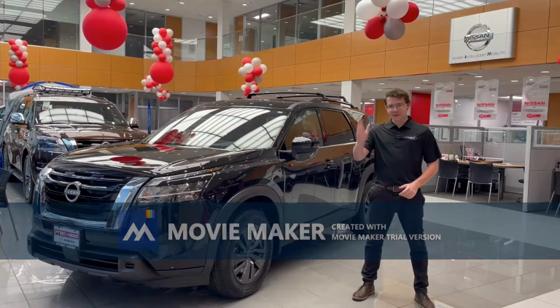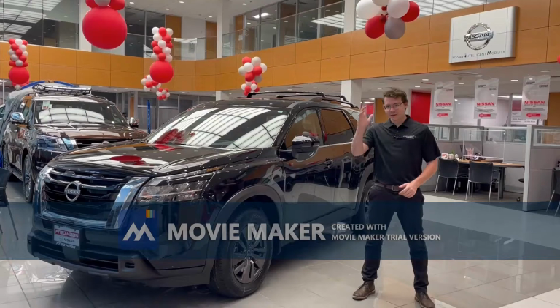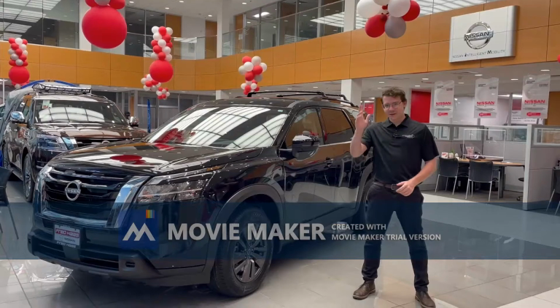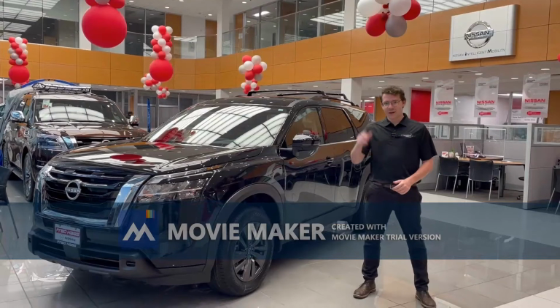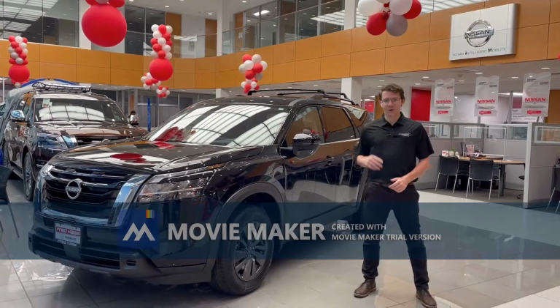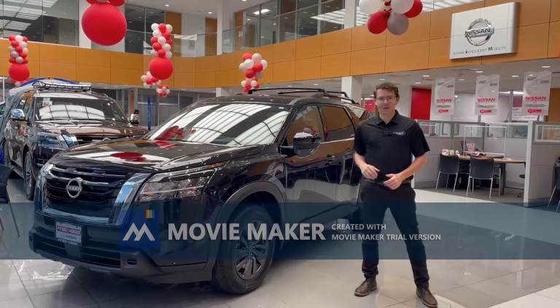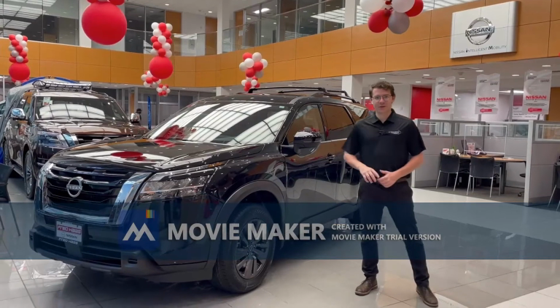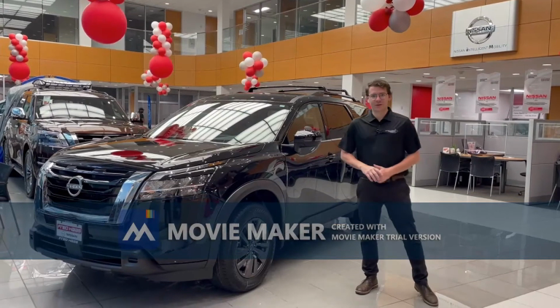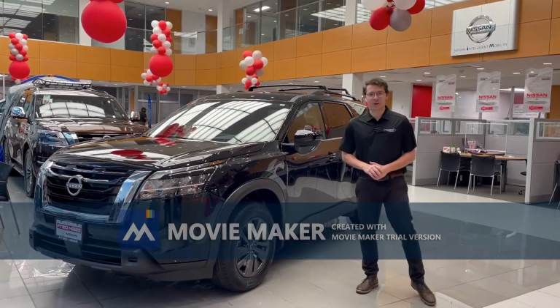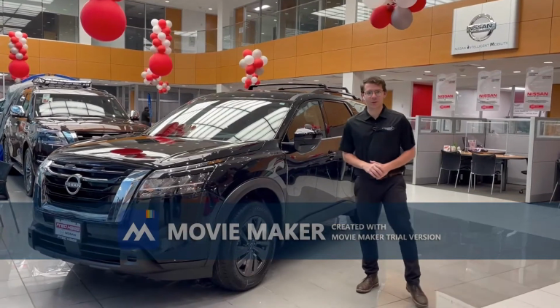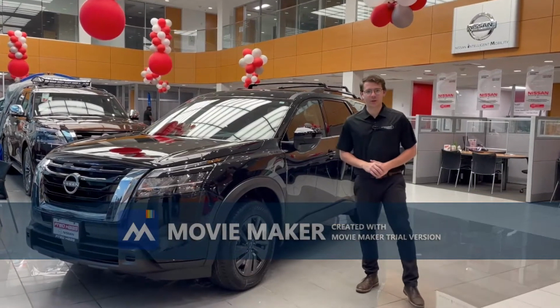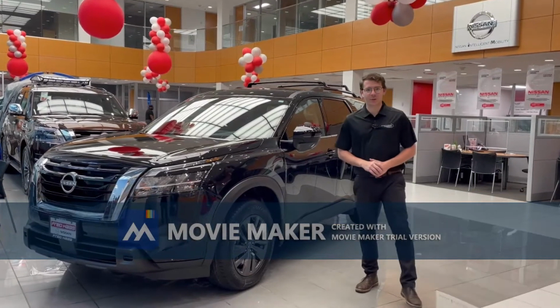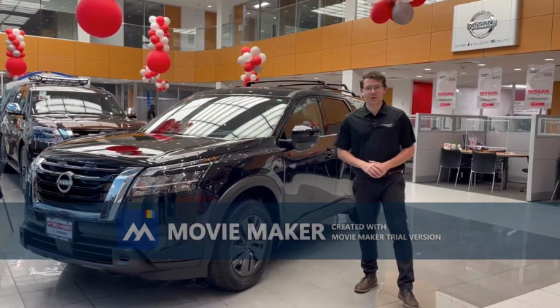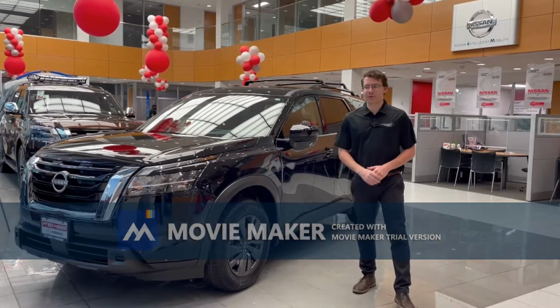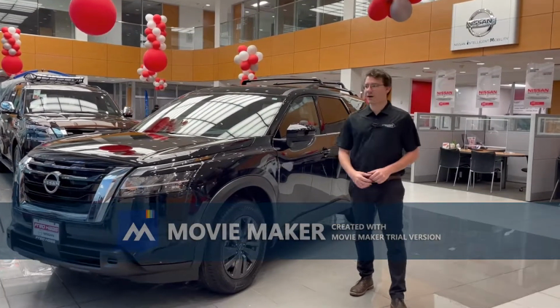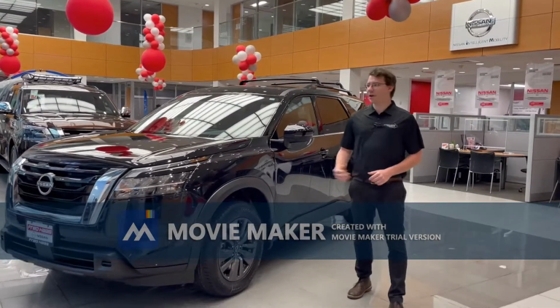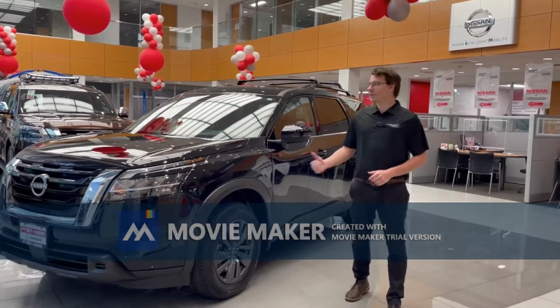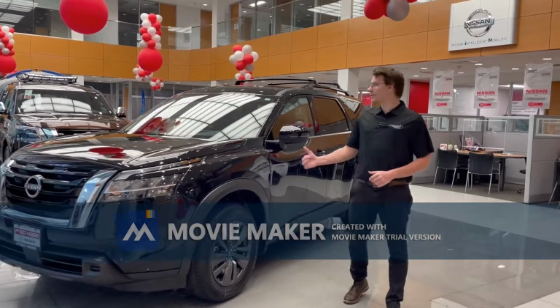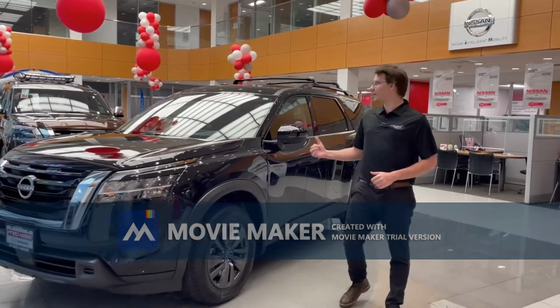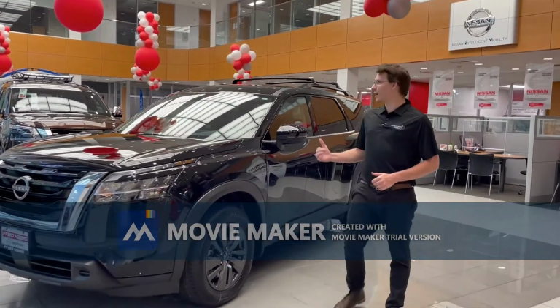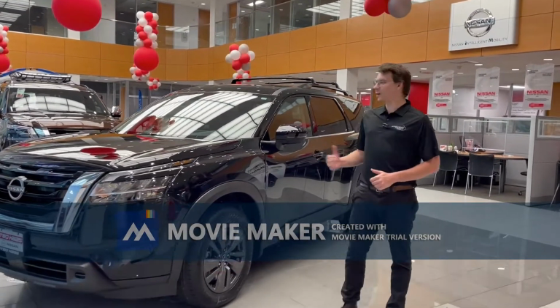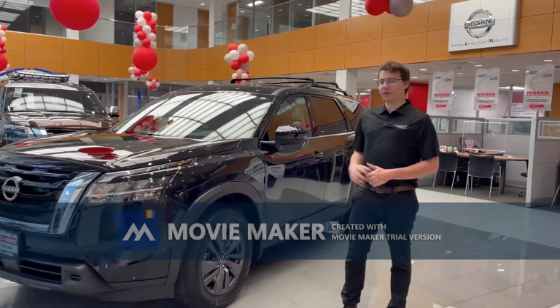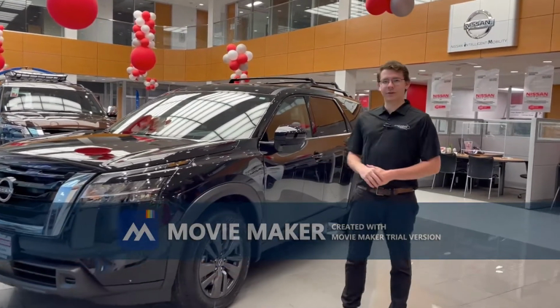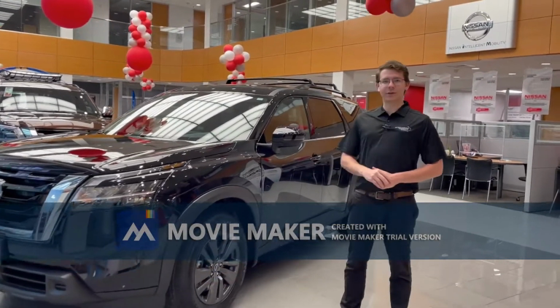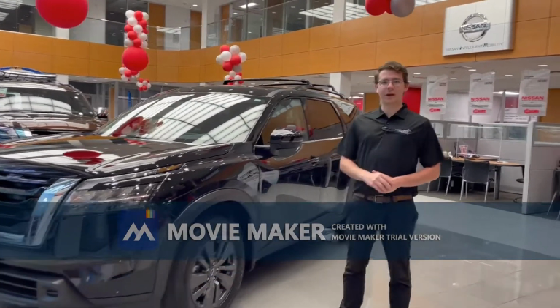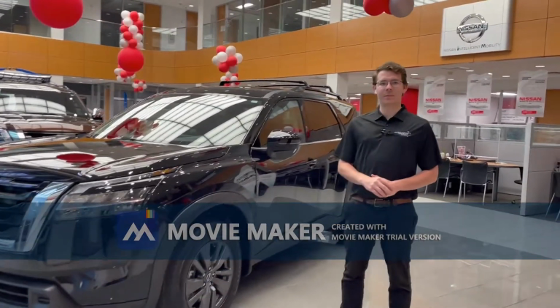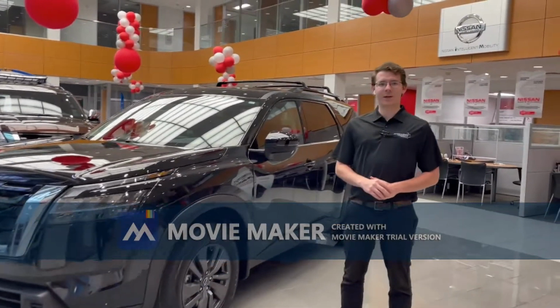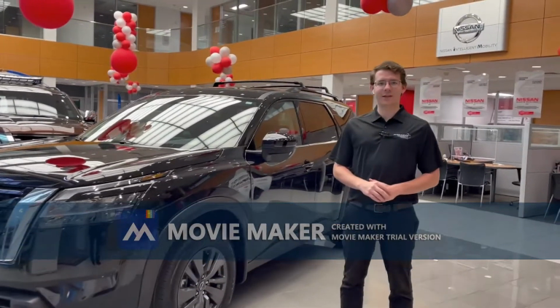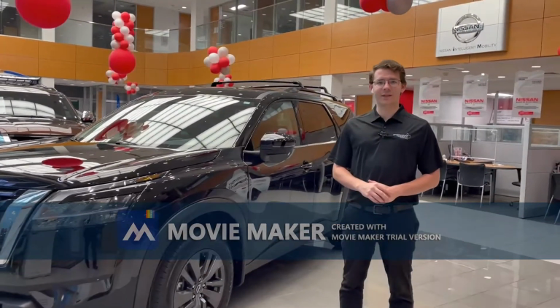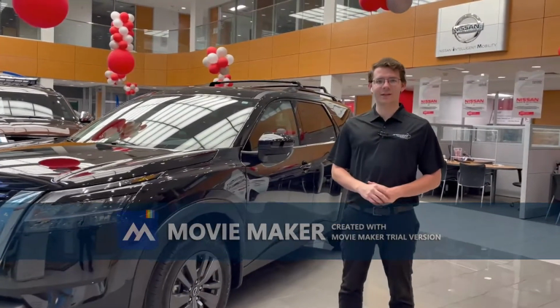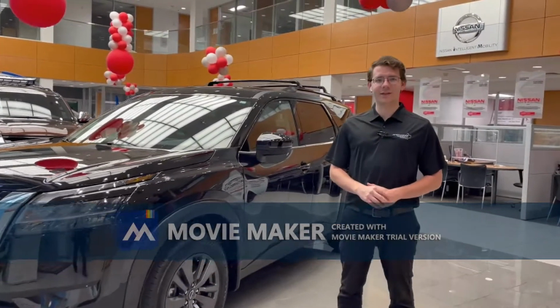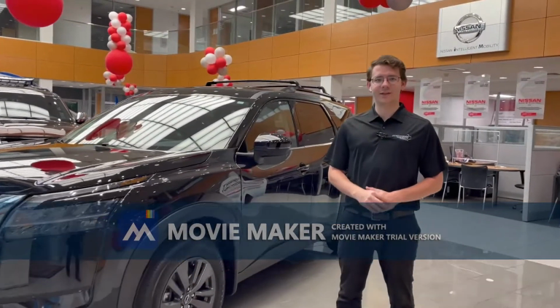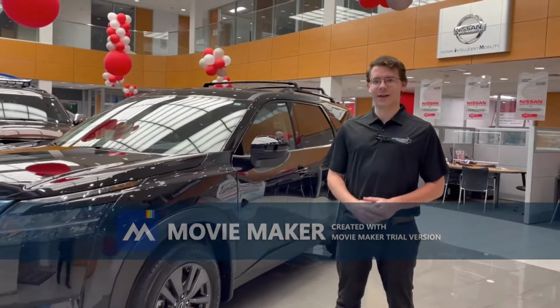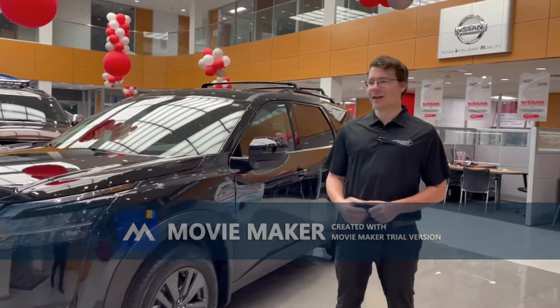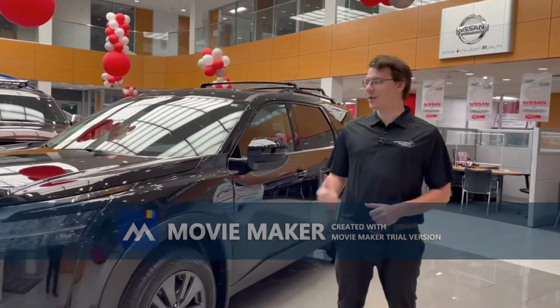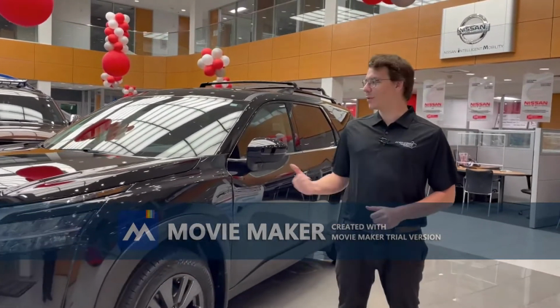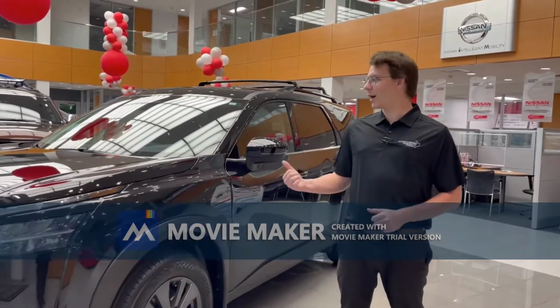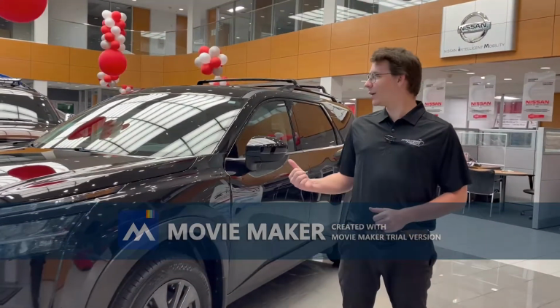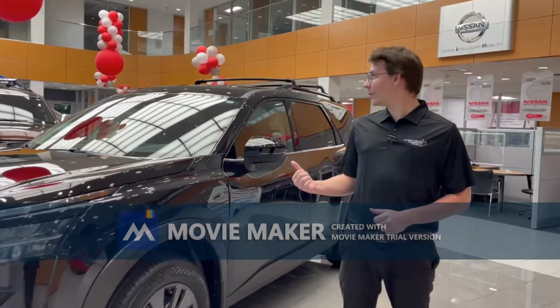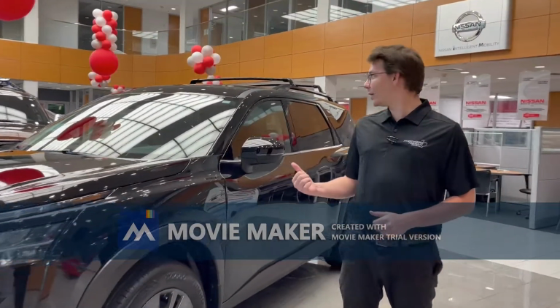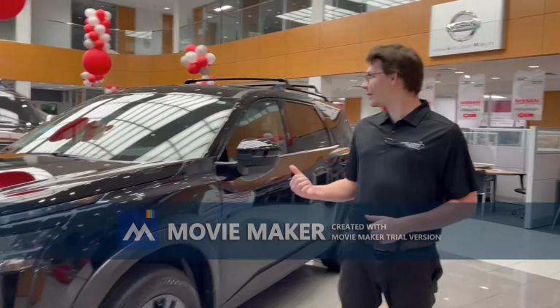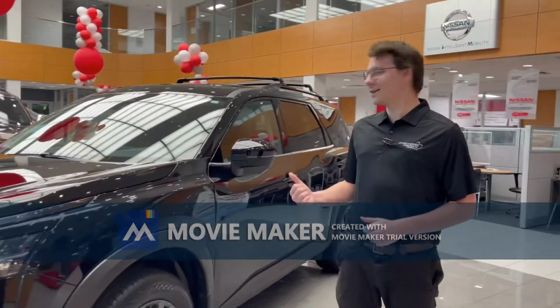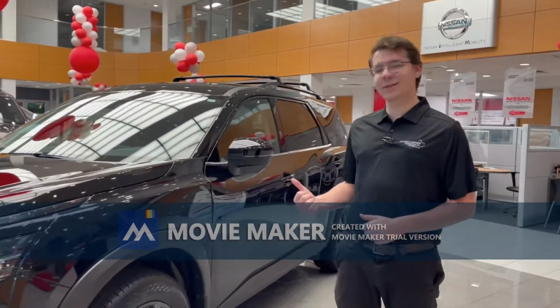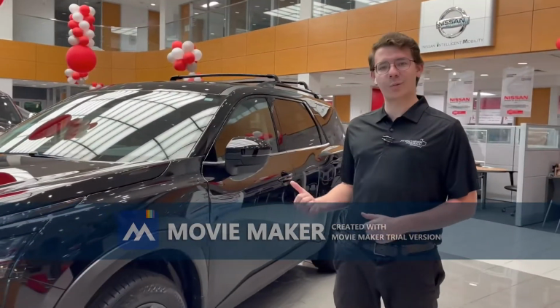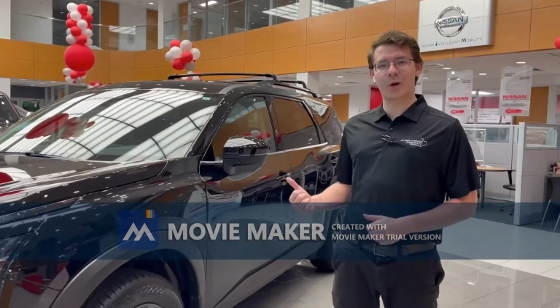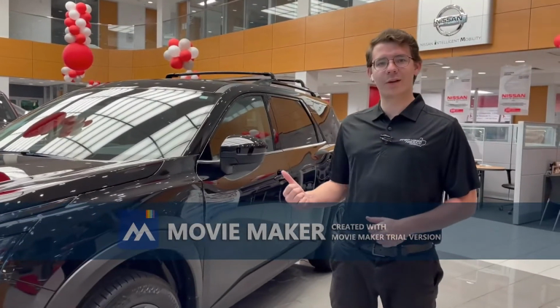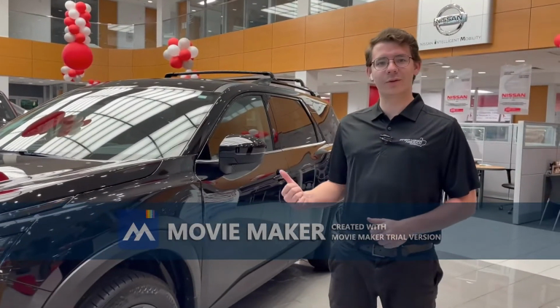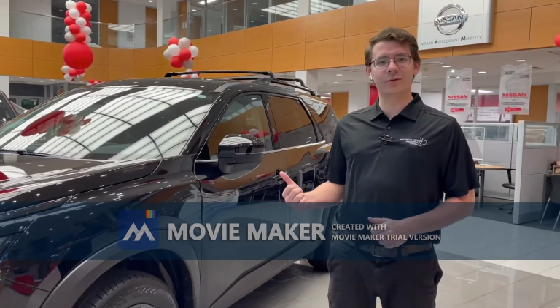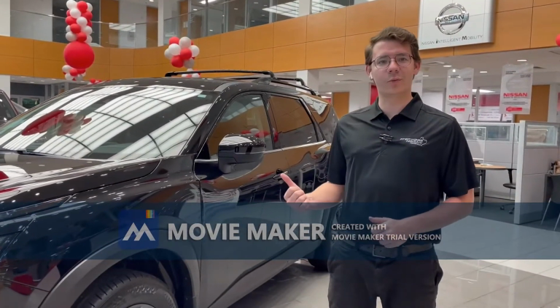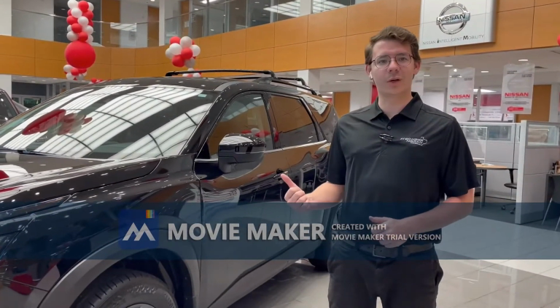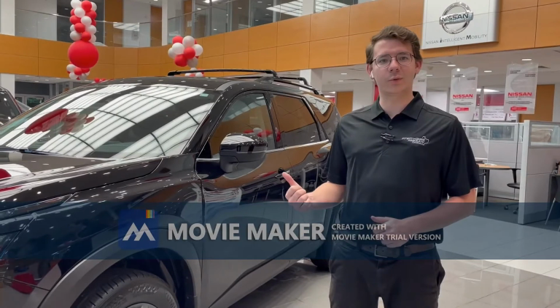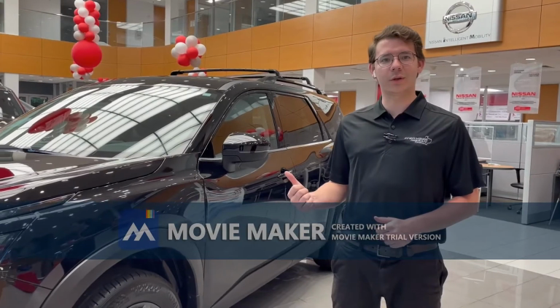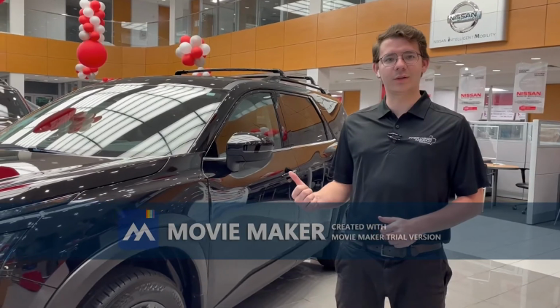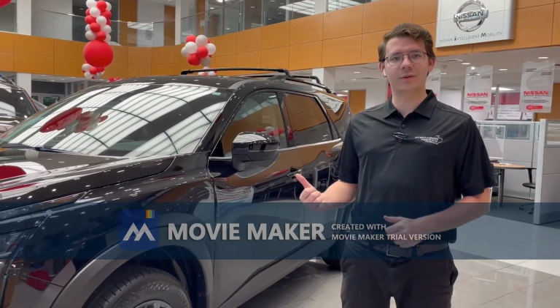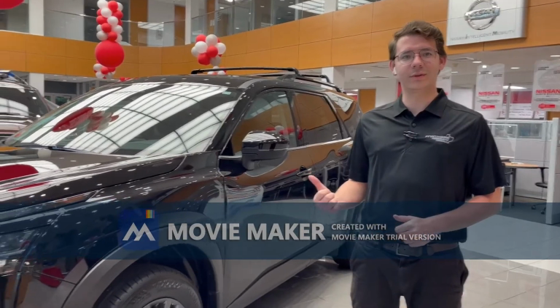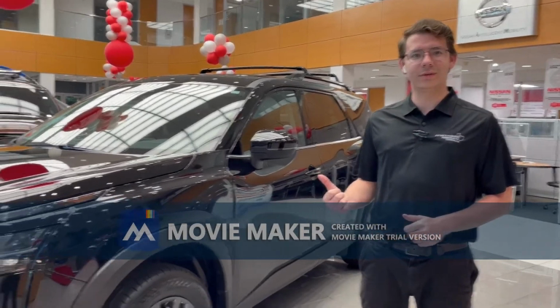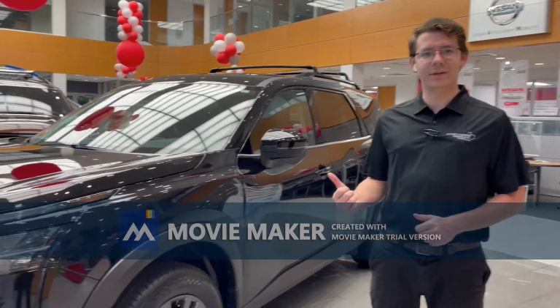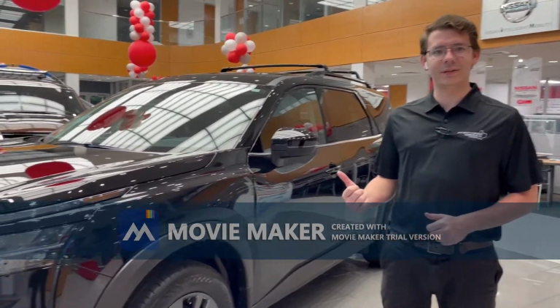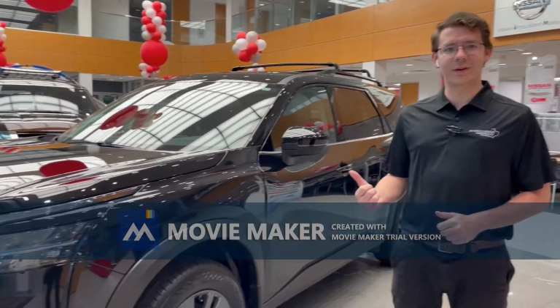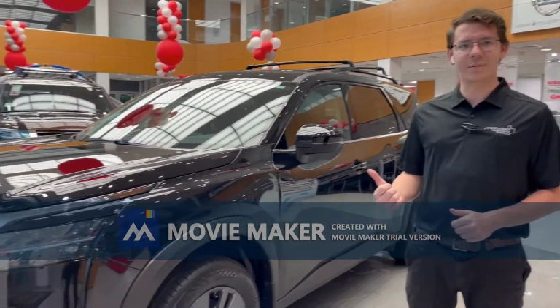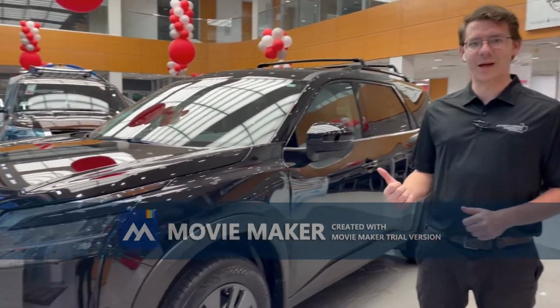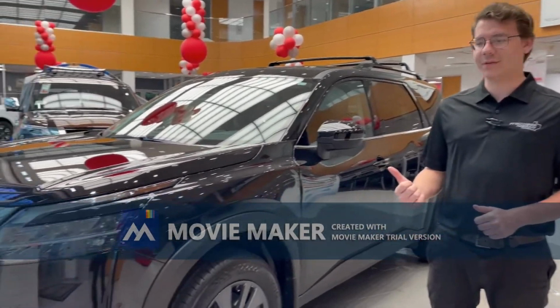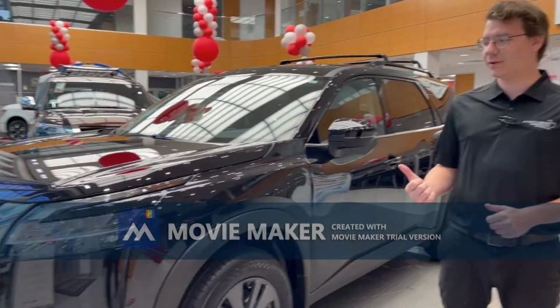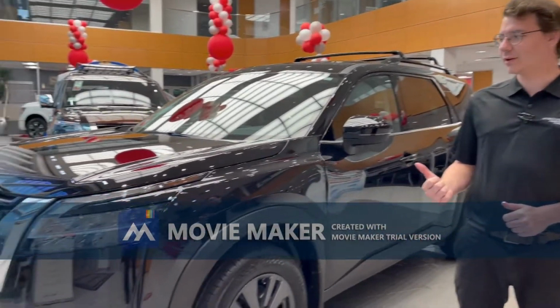Howdy, this is Kobe with Fred Haas Nissan over in Tomball, Texas, and behind me is the brand new 2022 Nissan Pathfinder.